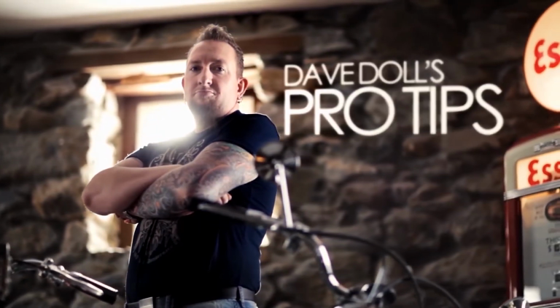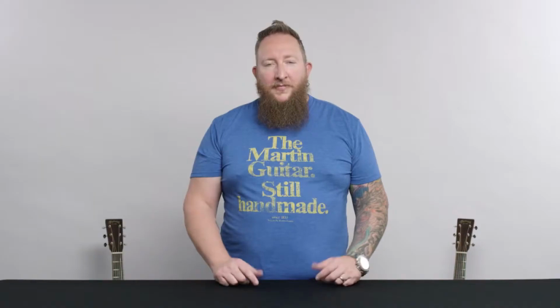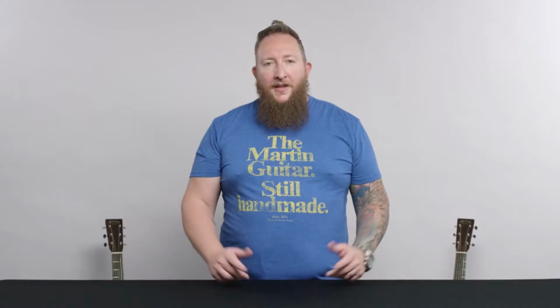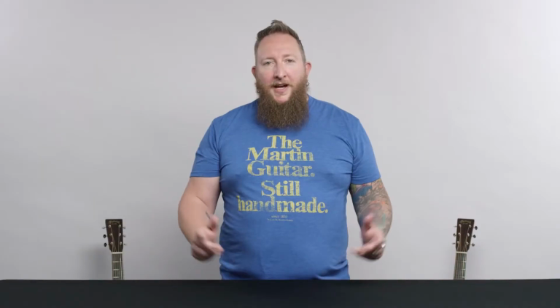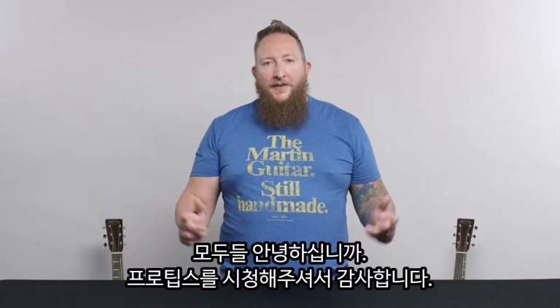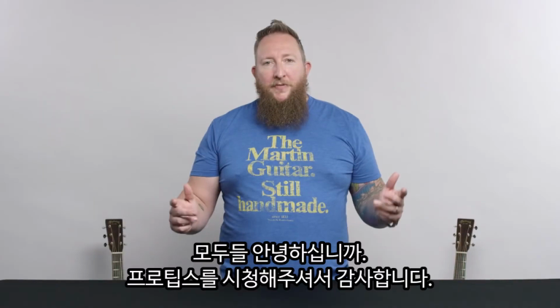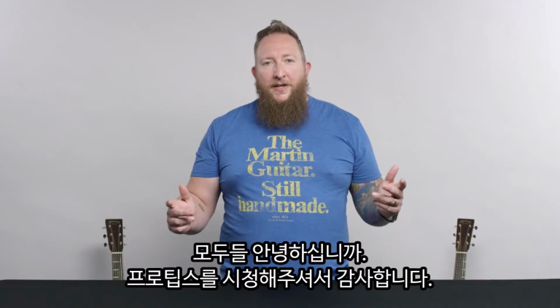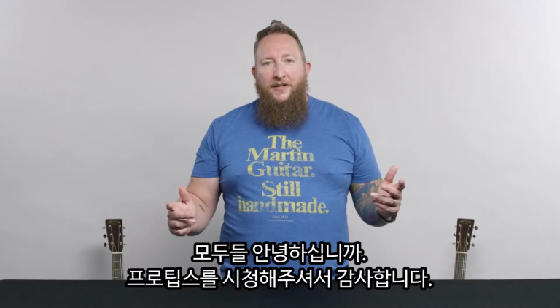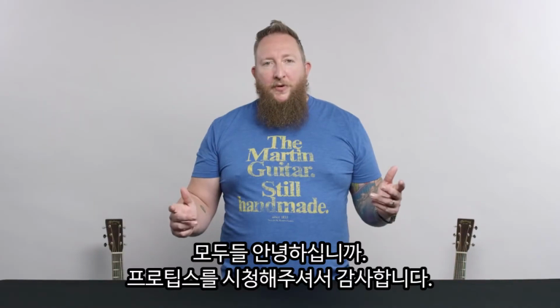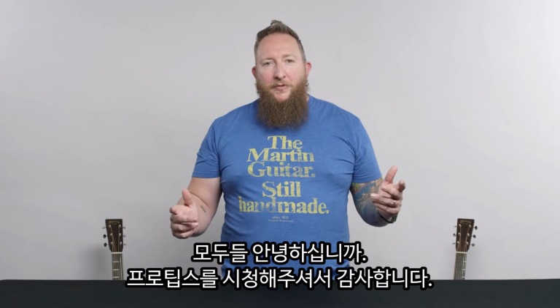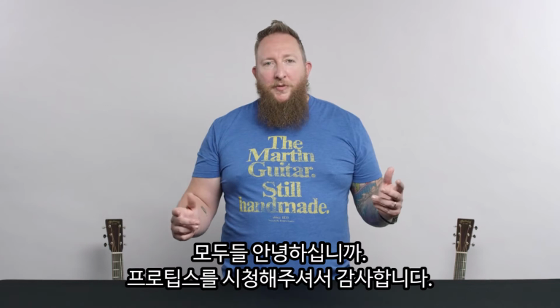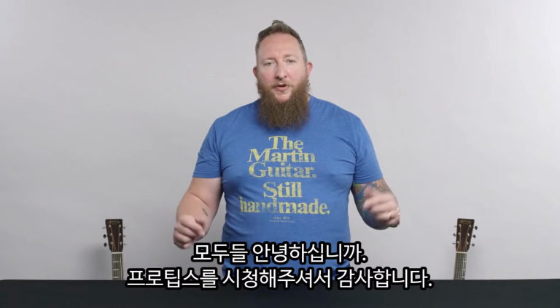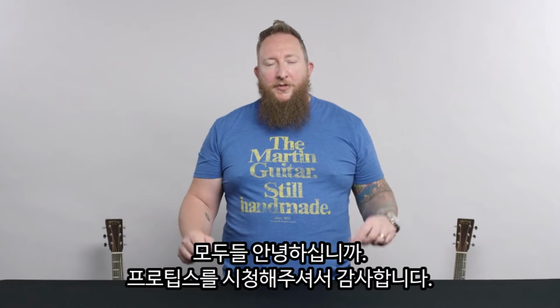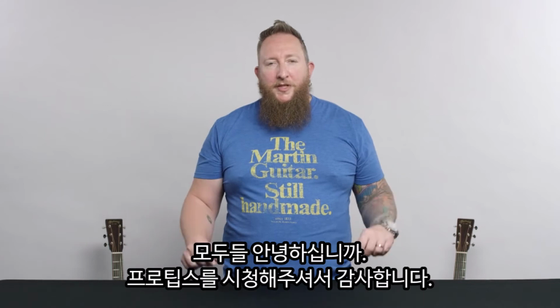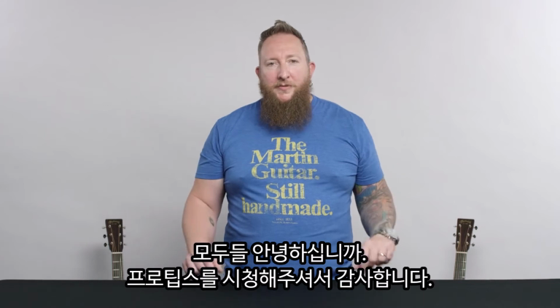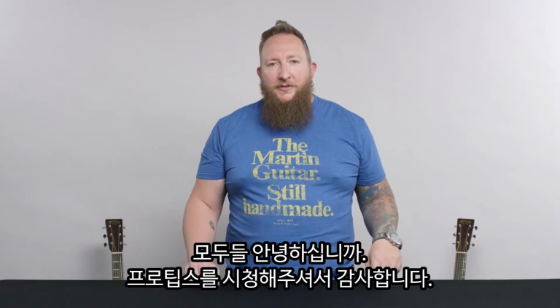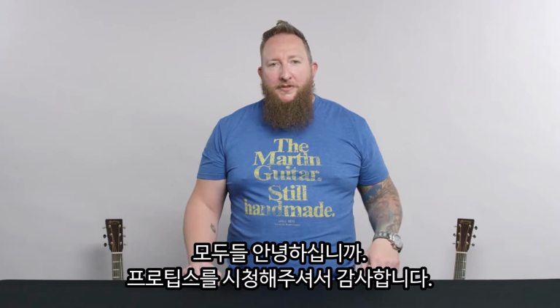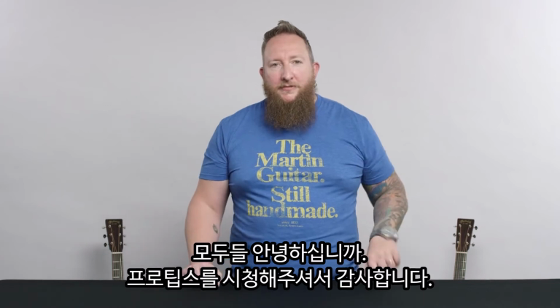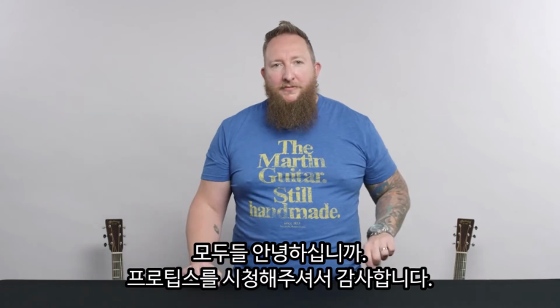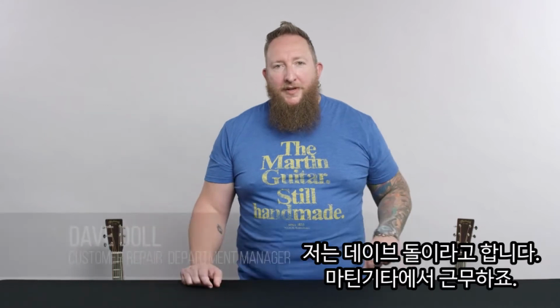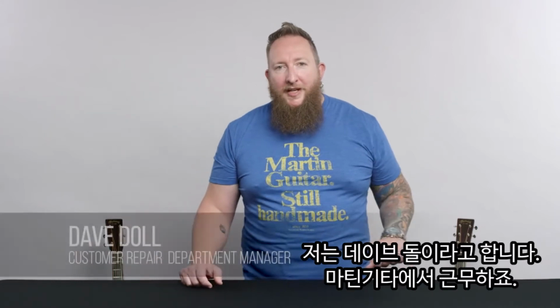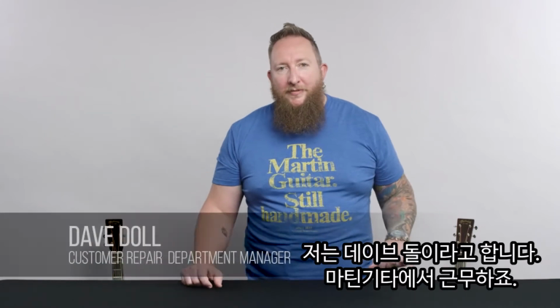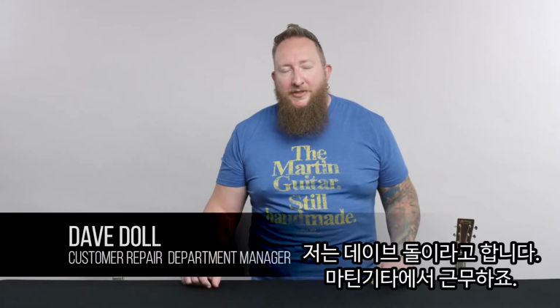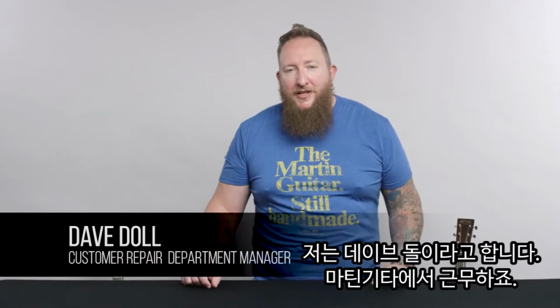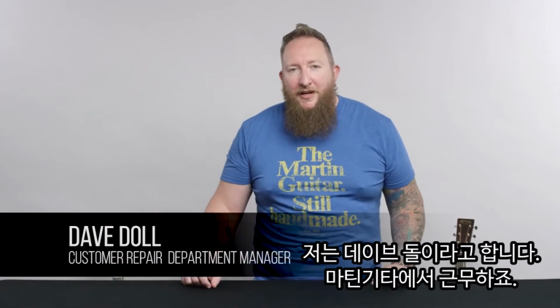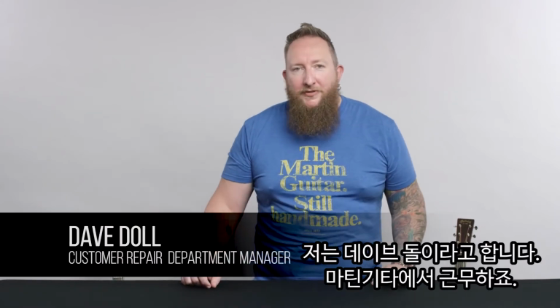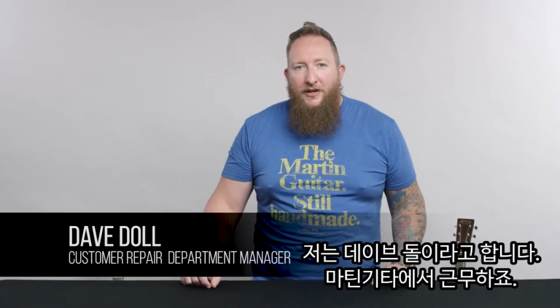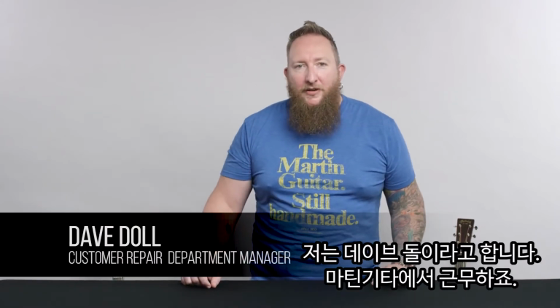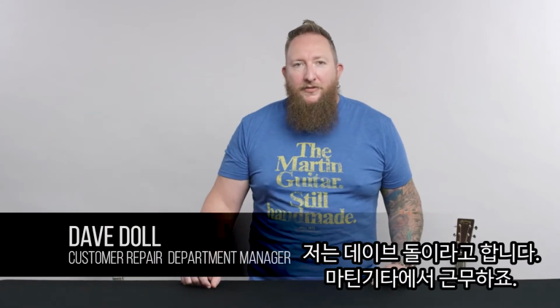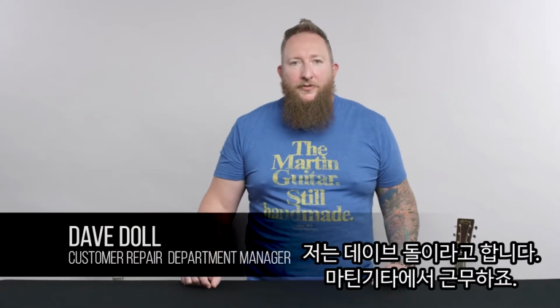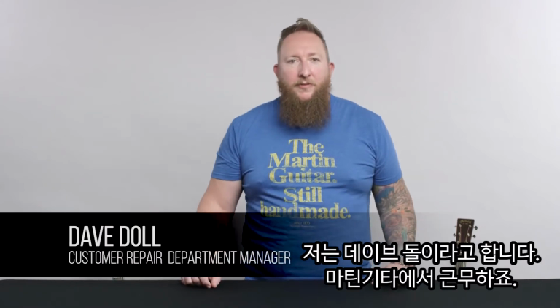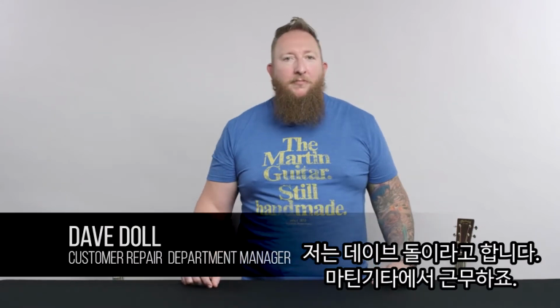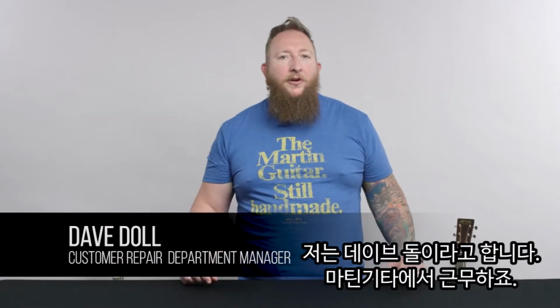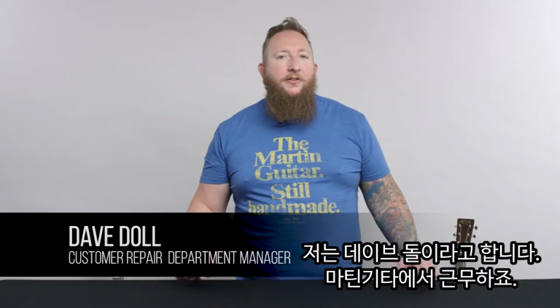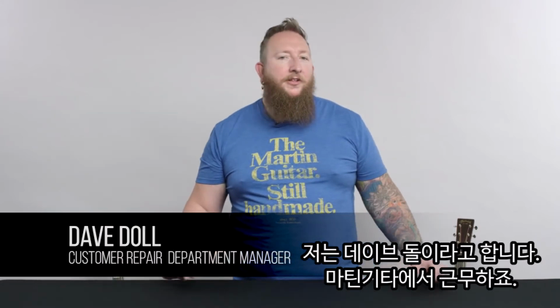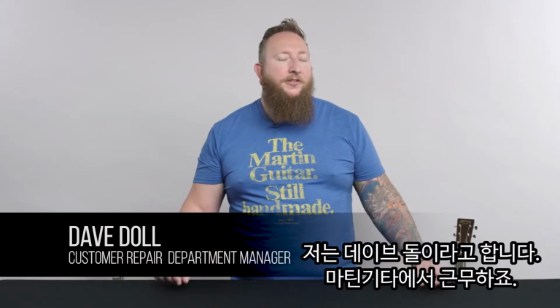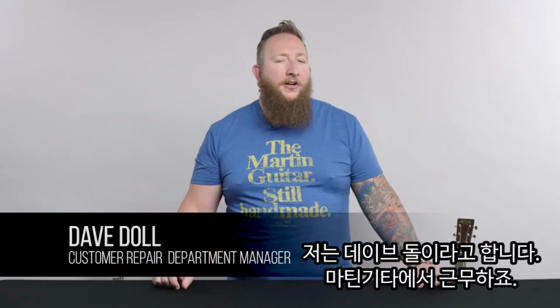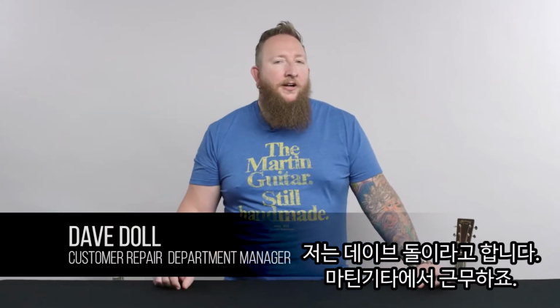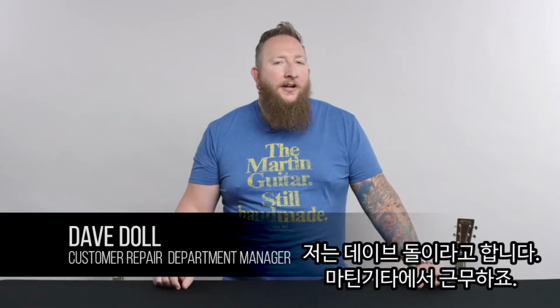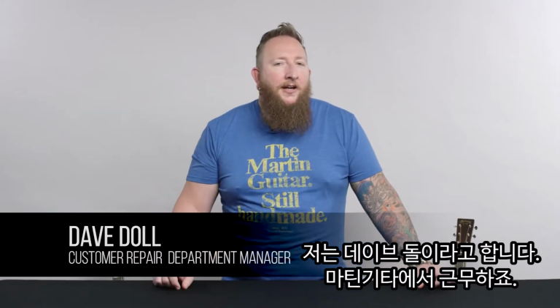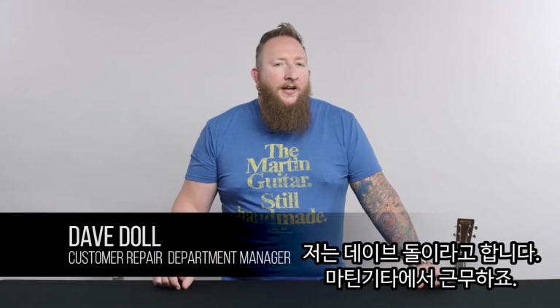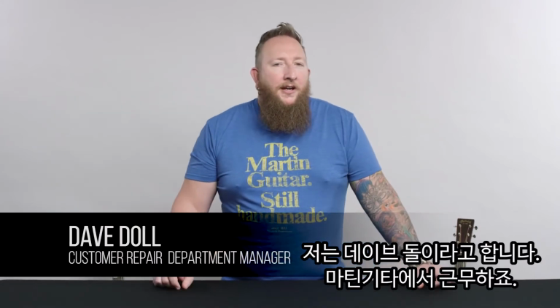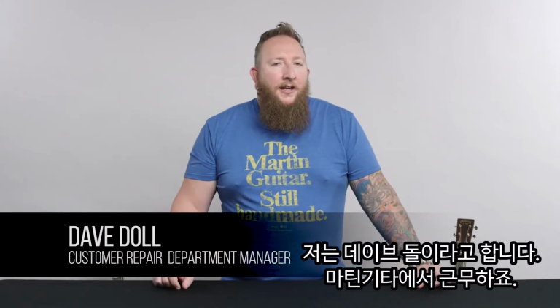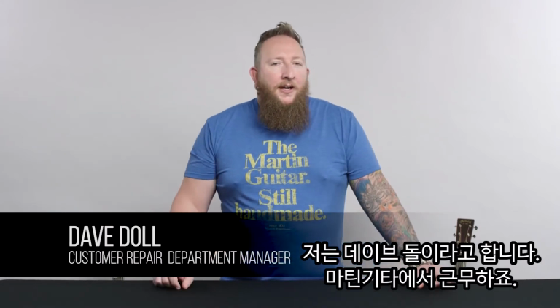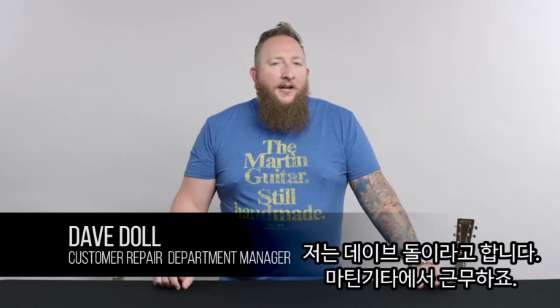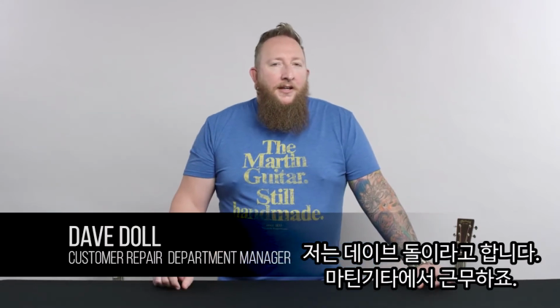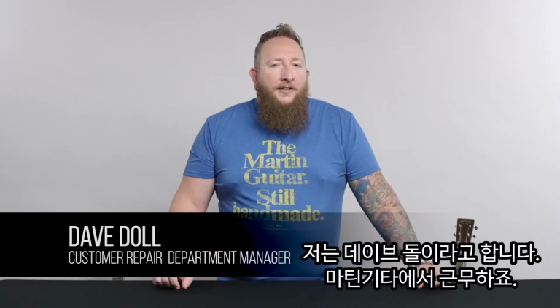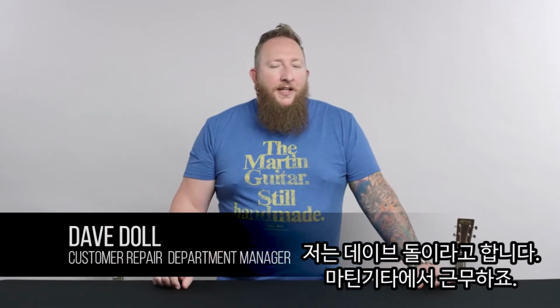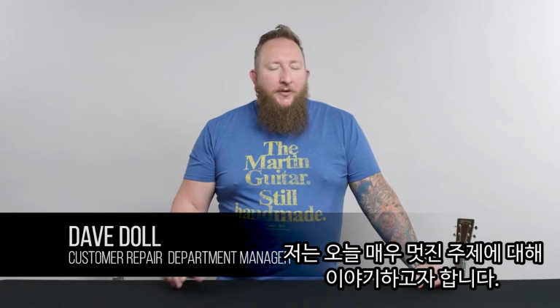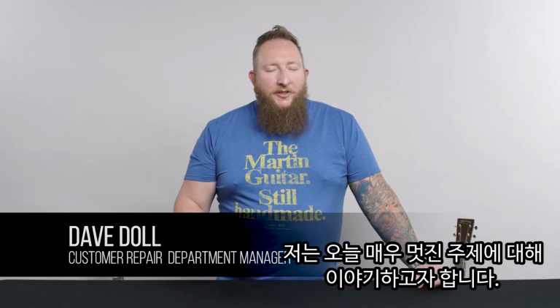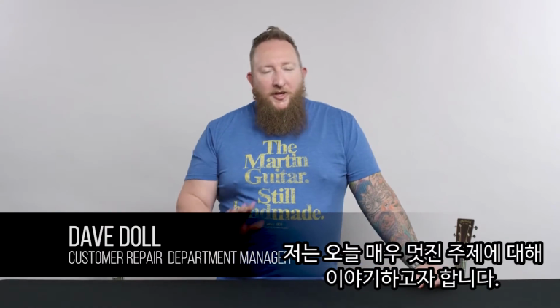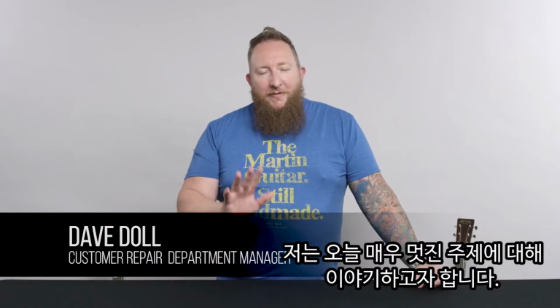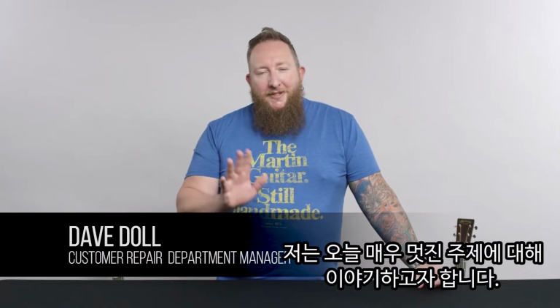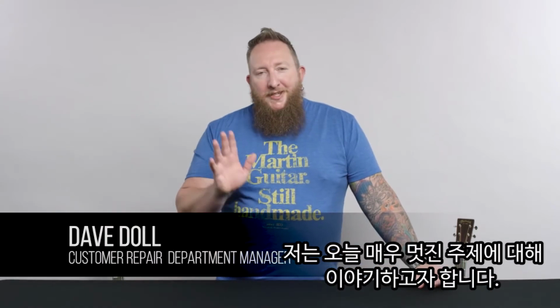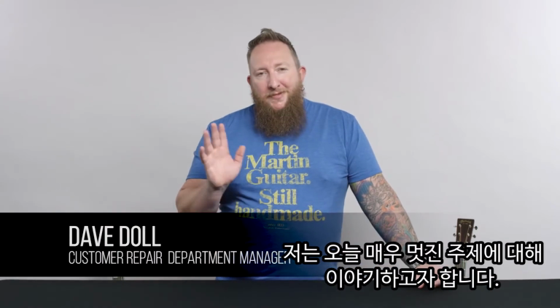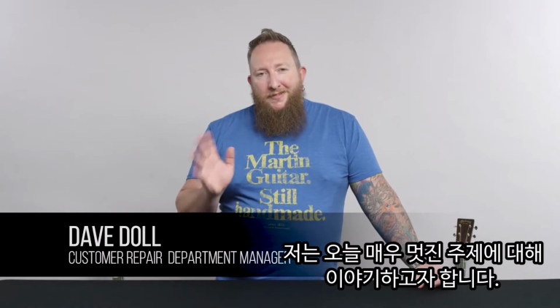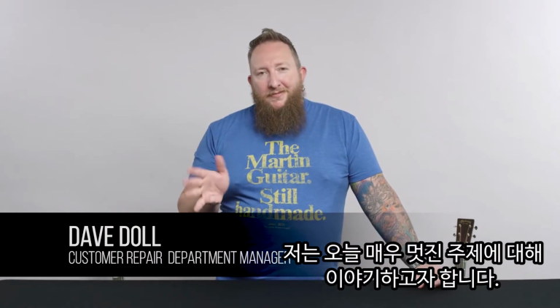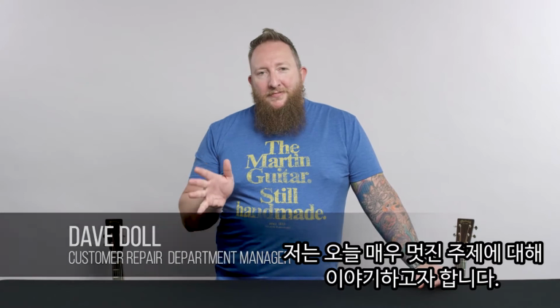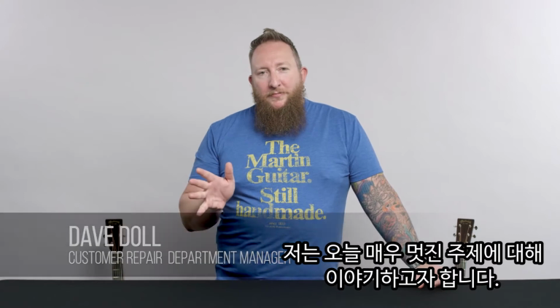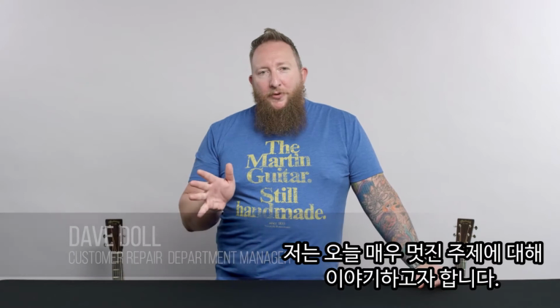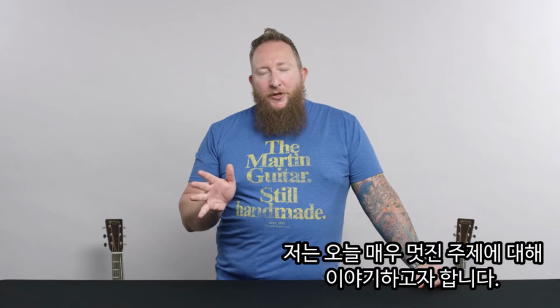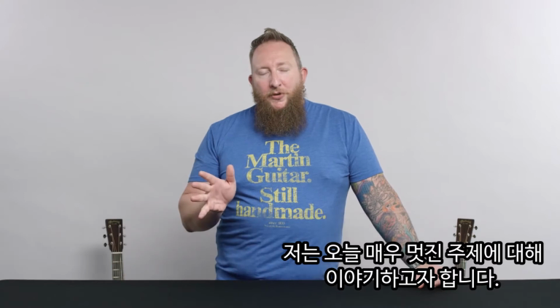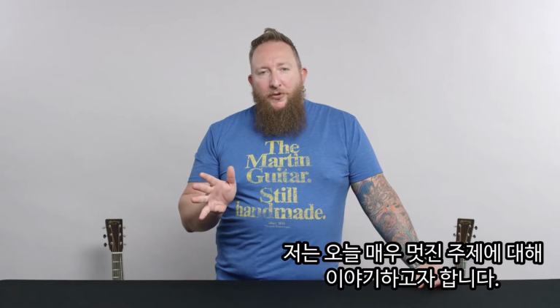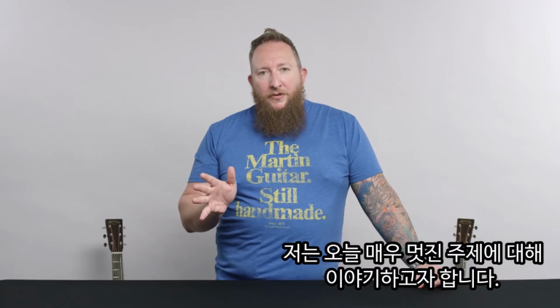Hi everybody, welcome to Pro Tips. My name is Dave Dahl from Martin Guitar. Today we're going to talk about something pretty cool.